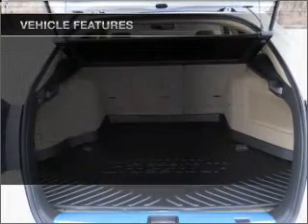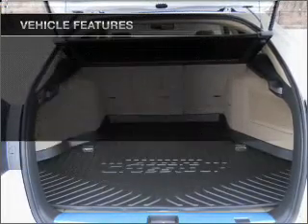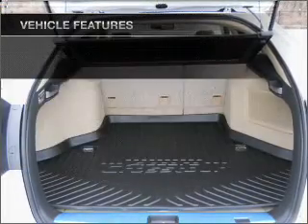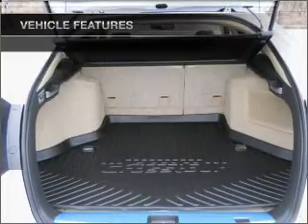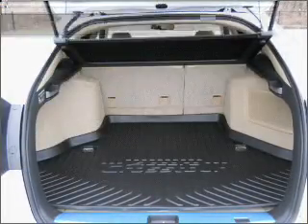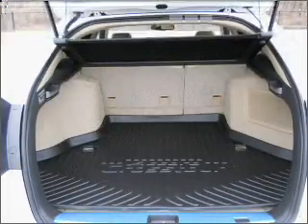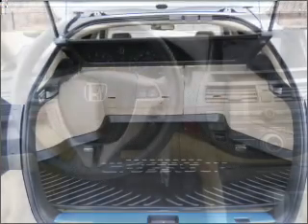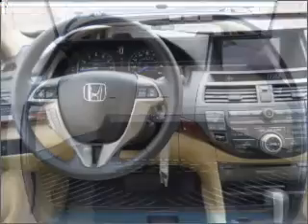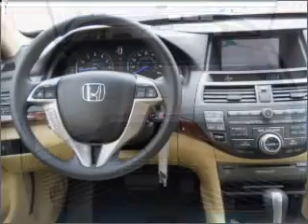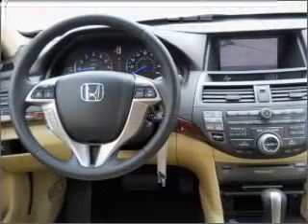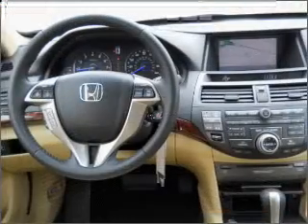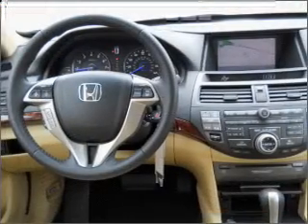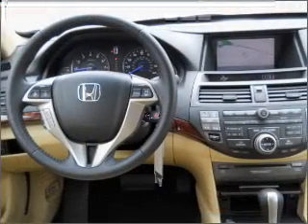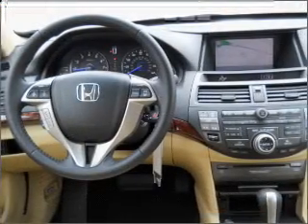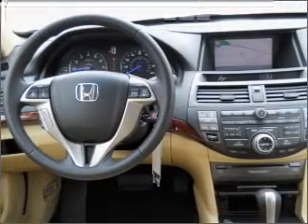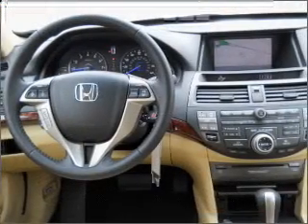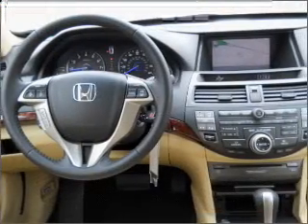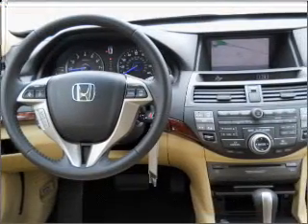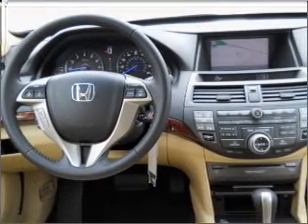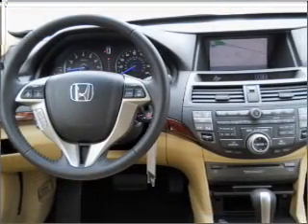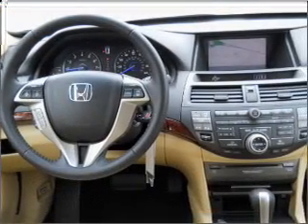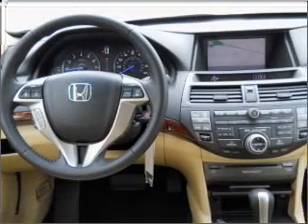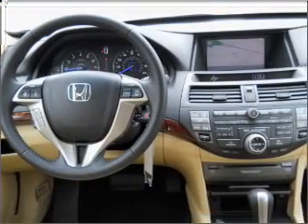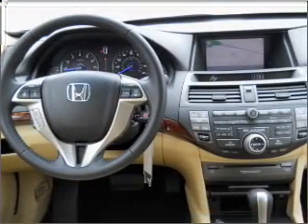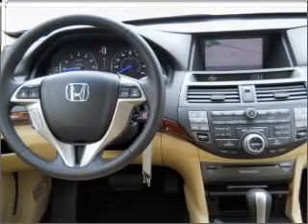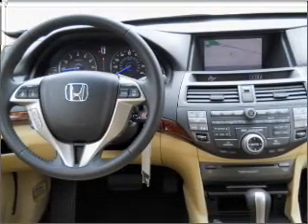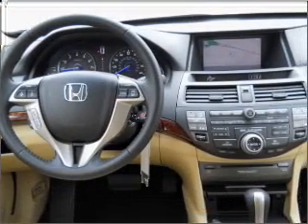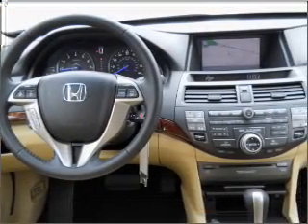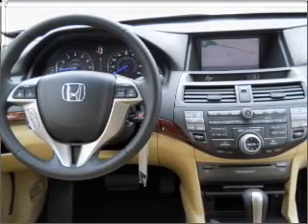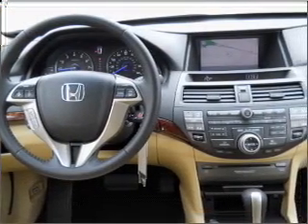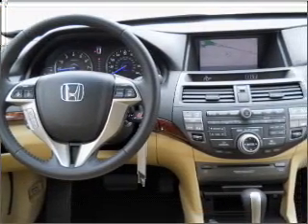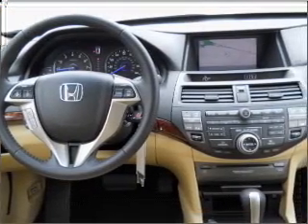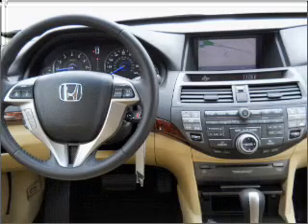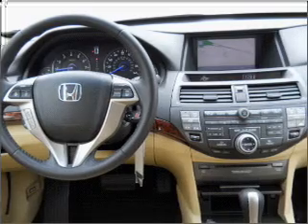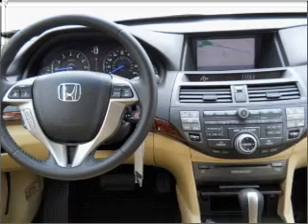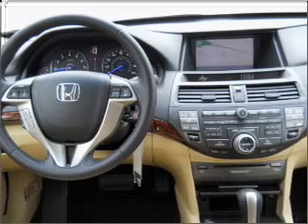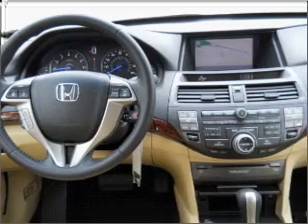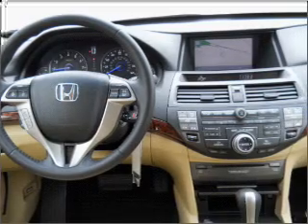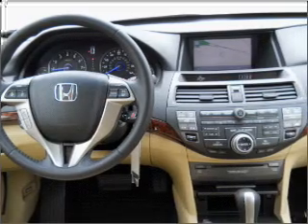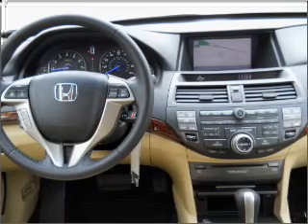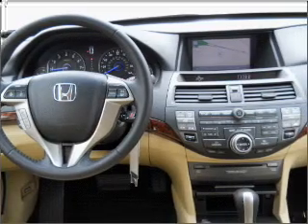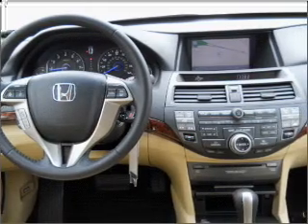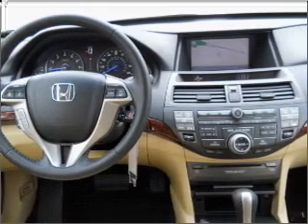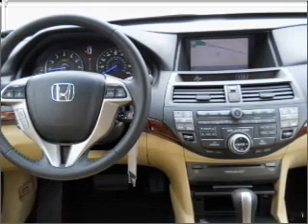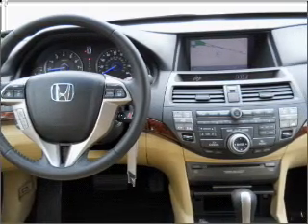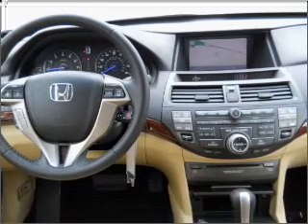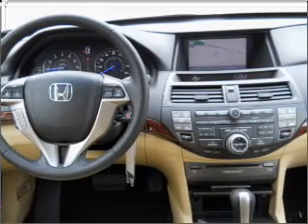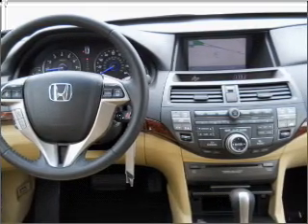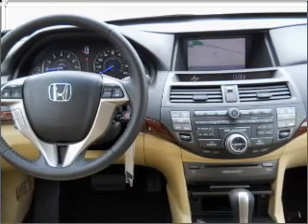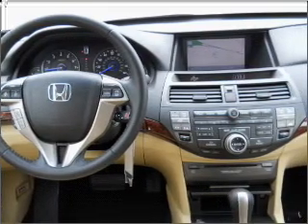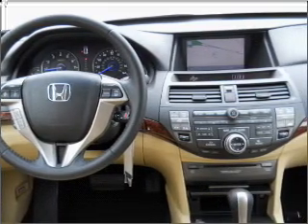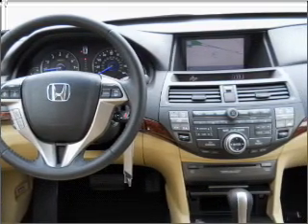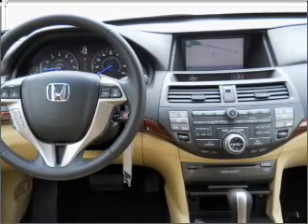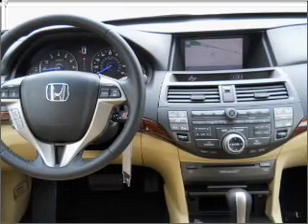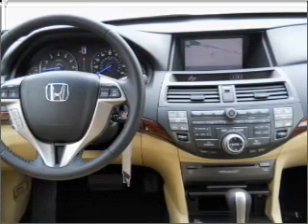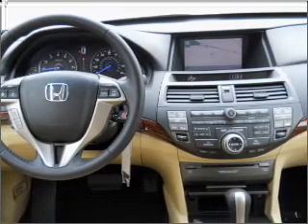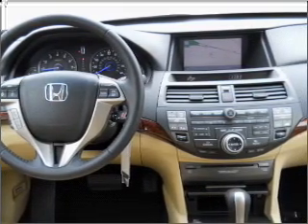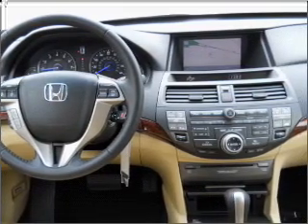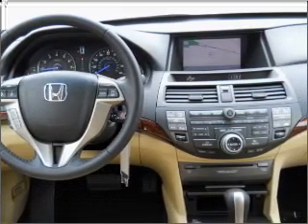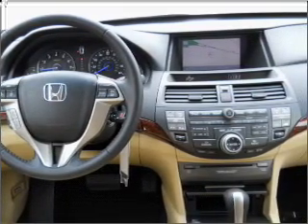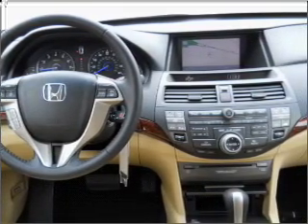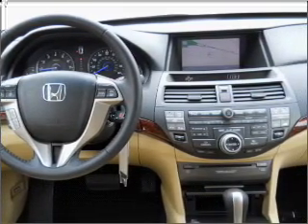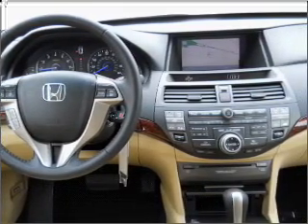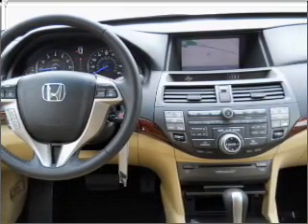power door locks, power windows, power steering, cruise control, an alarm system, and an AM-FM stereo with a CD player.